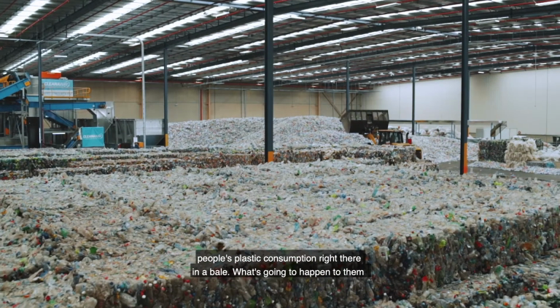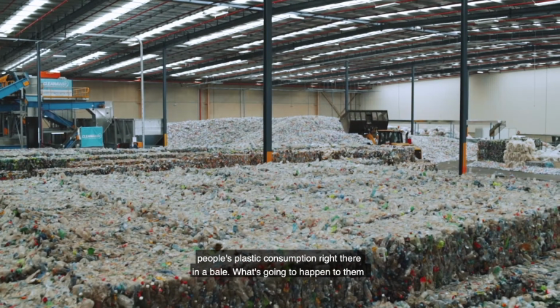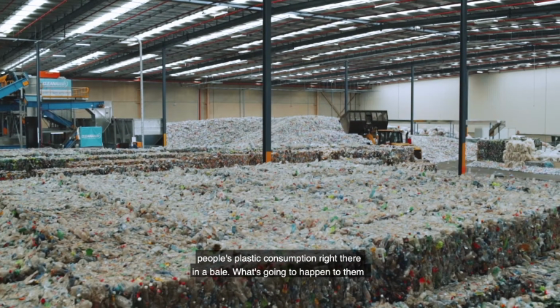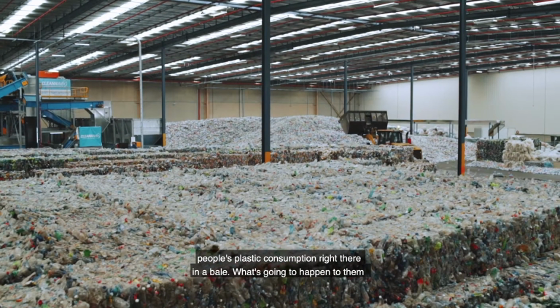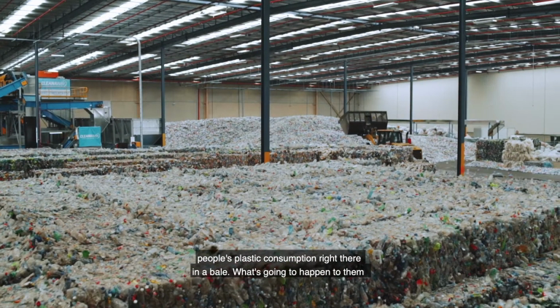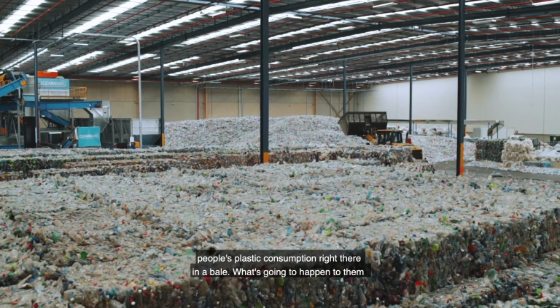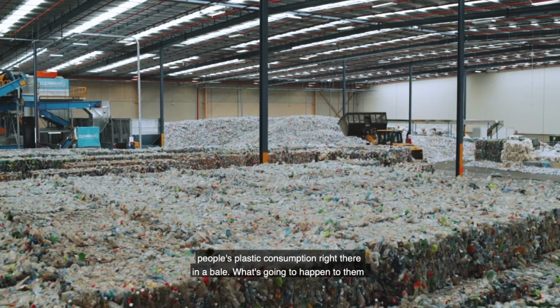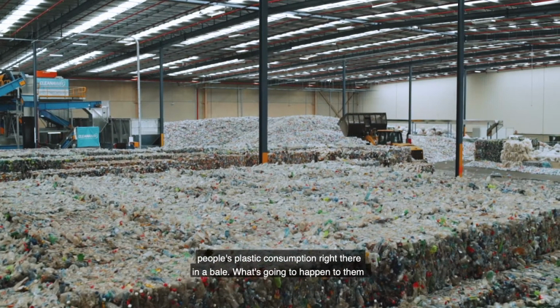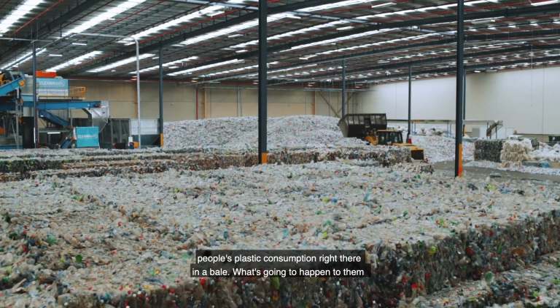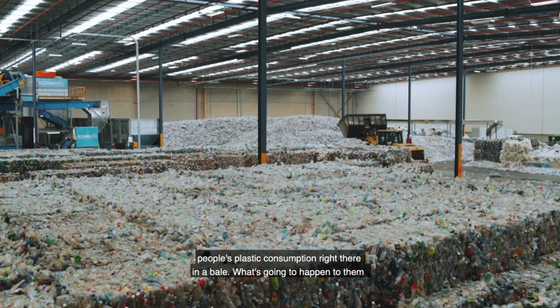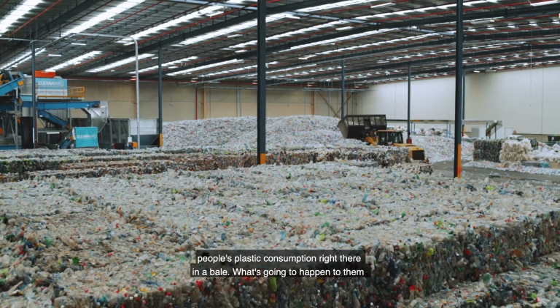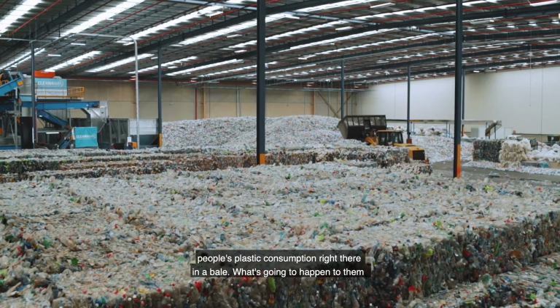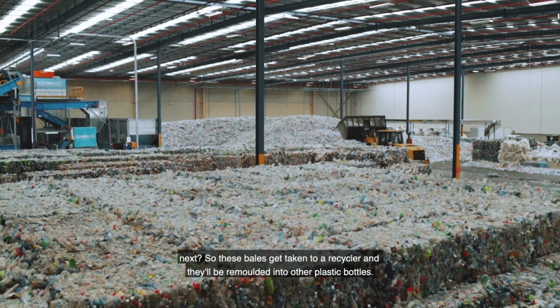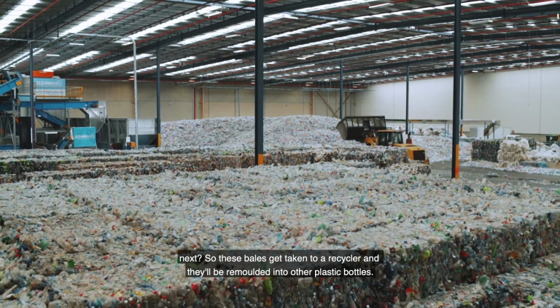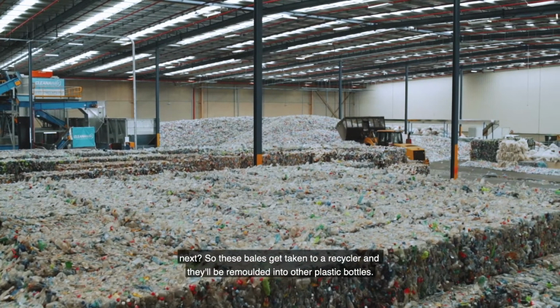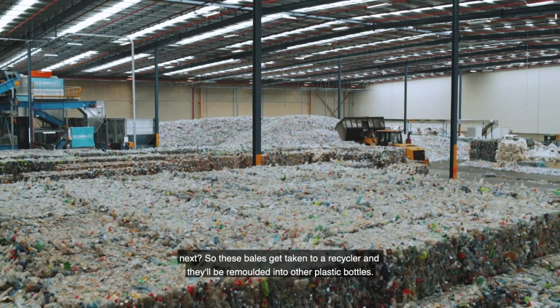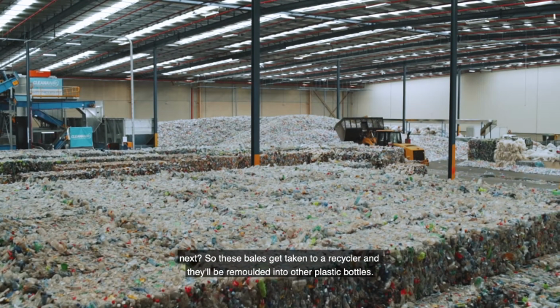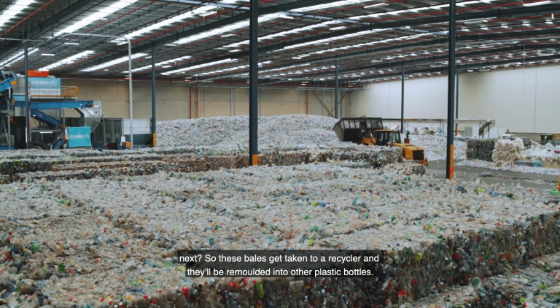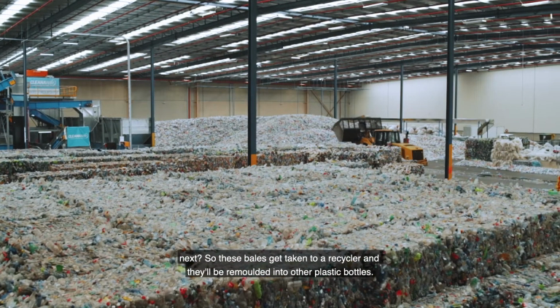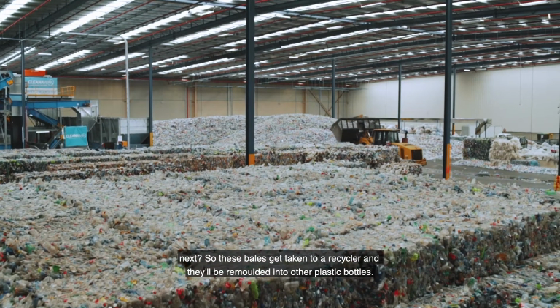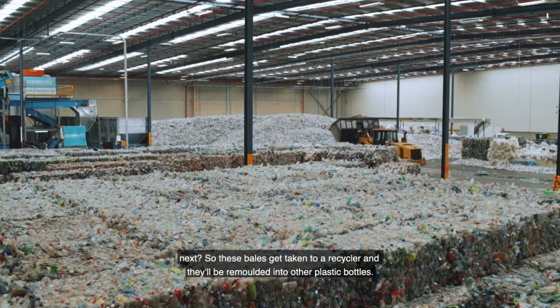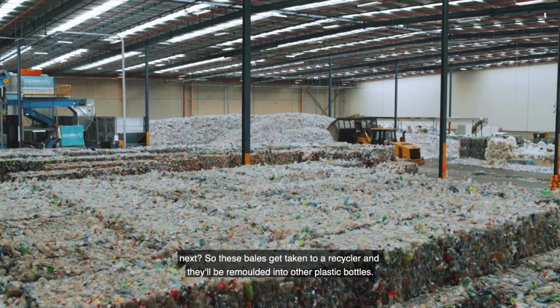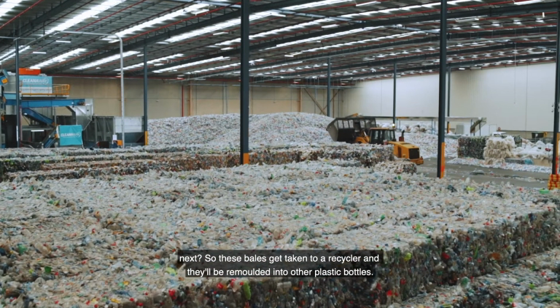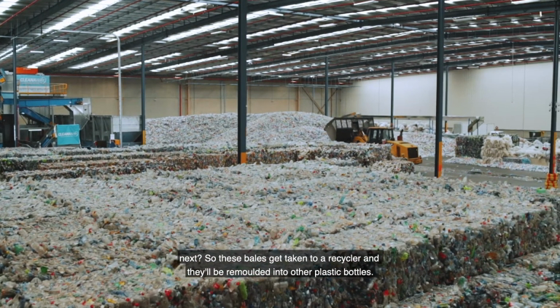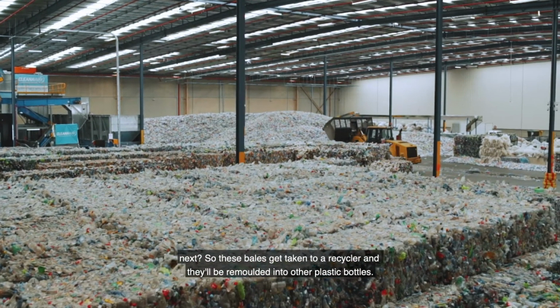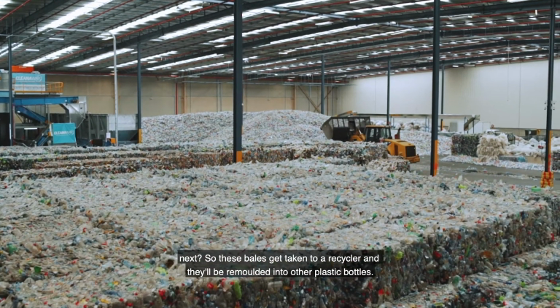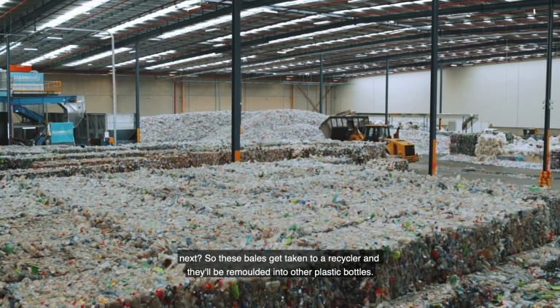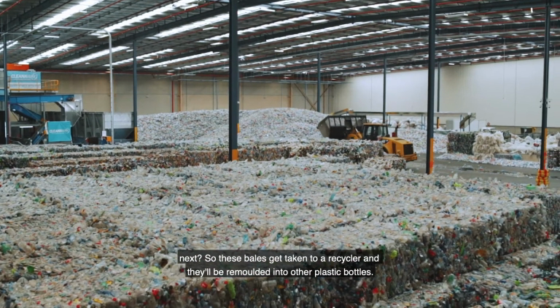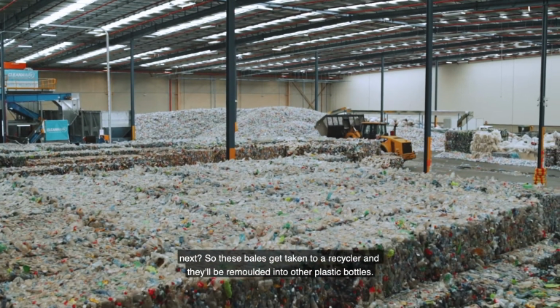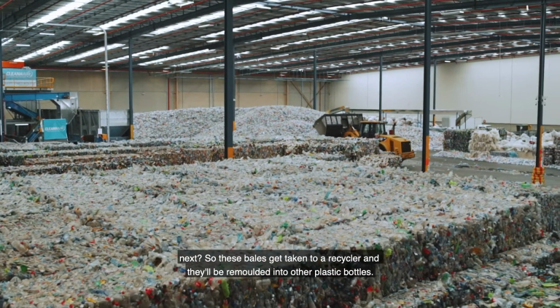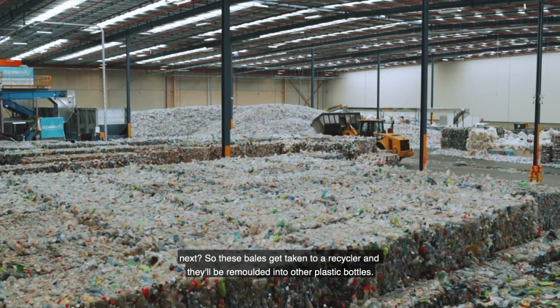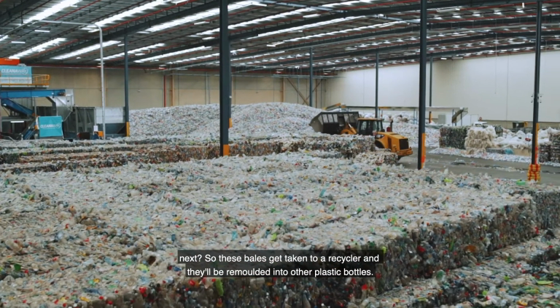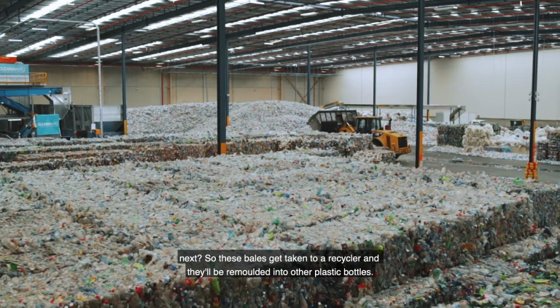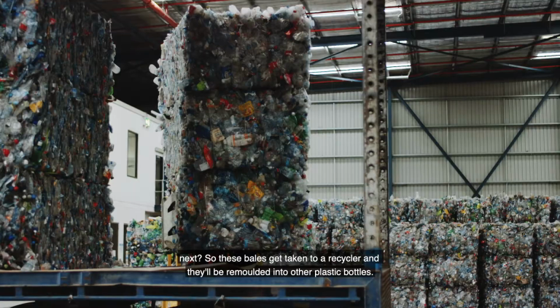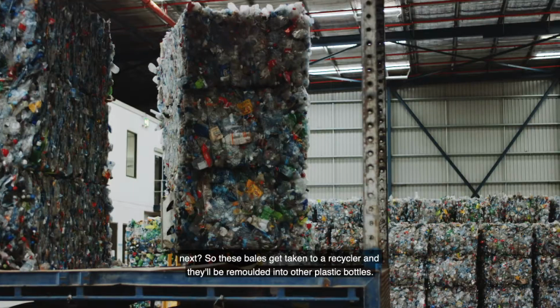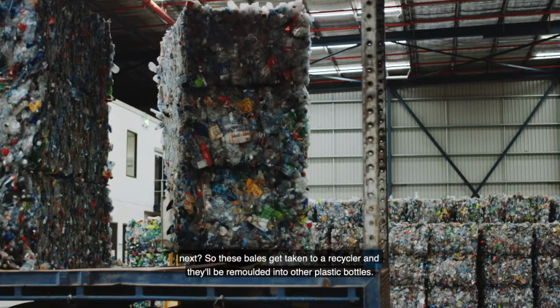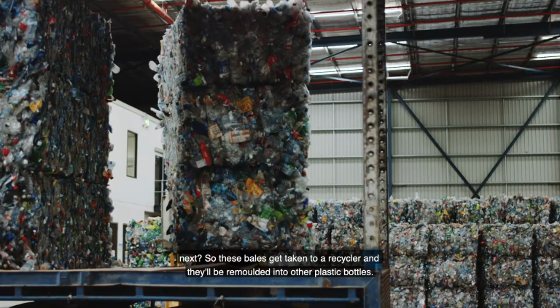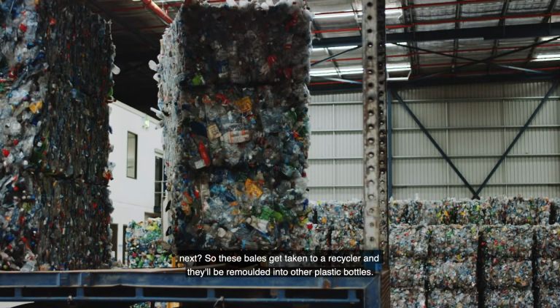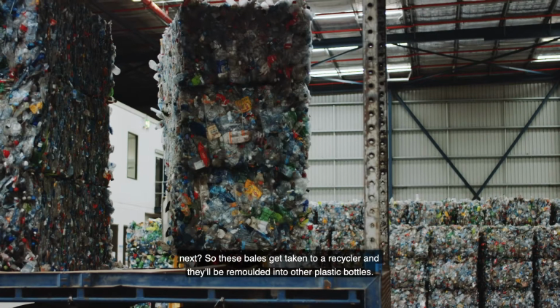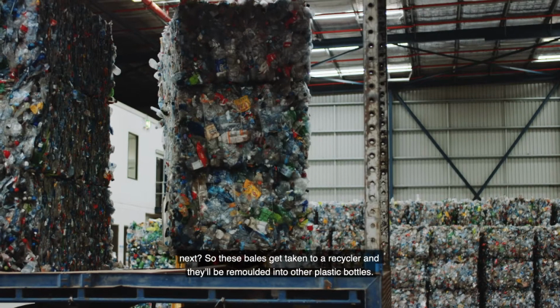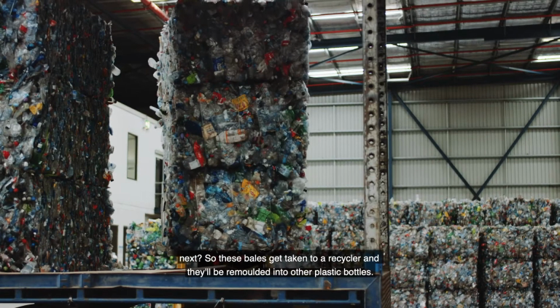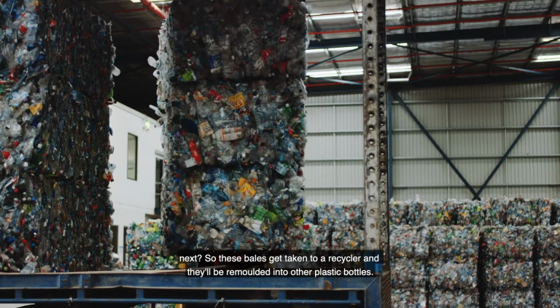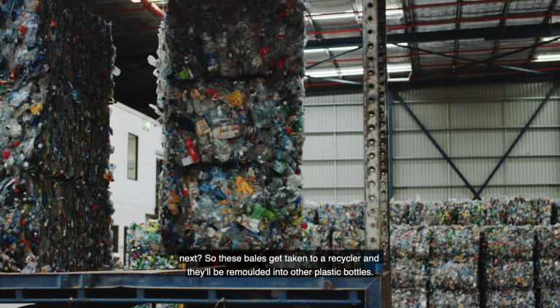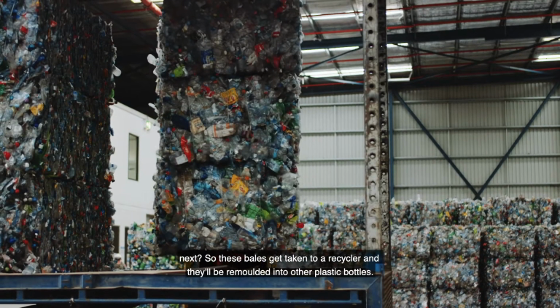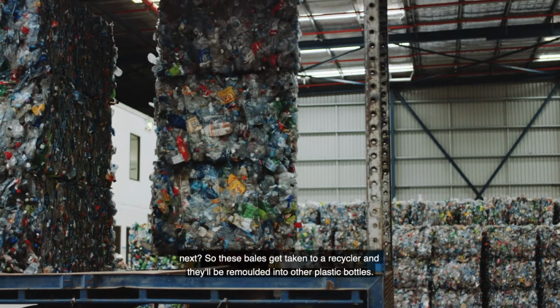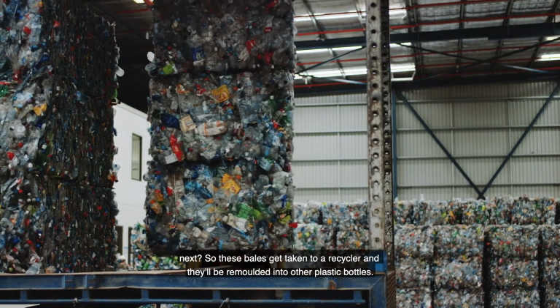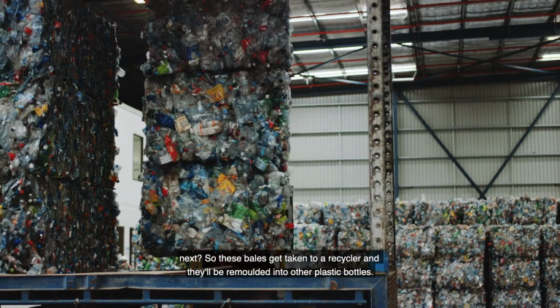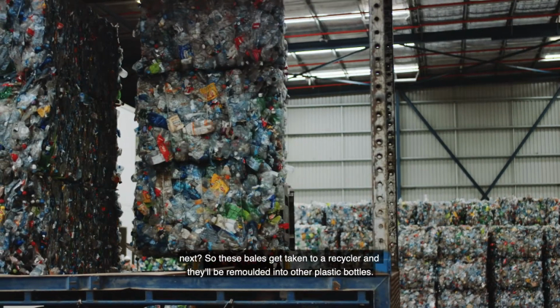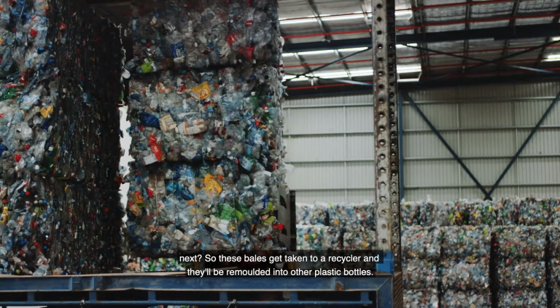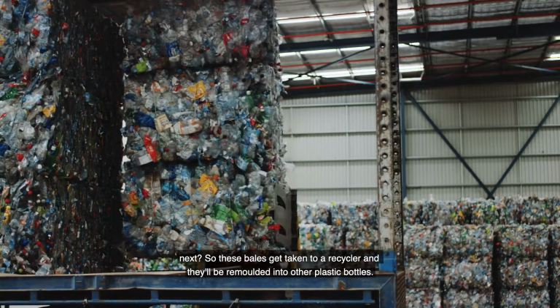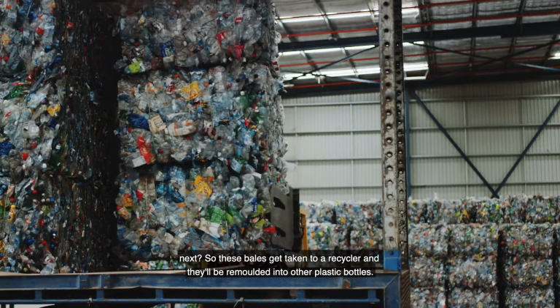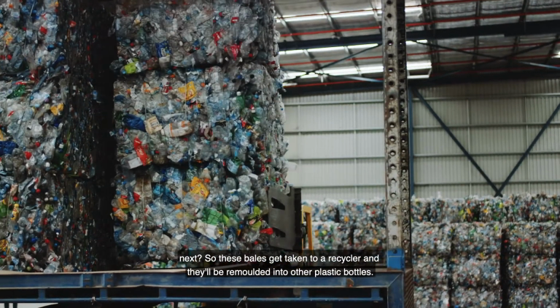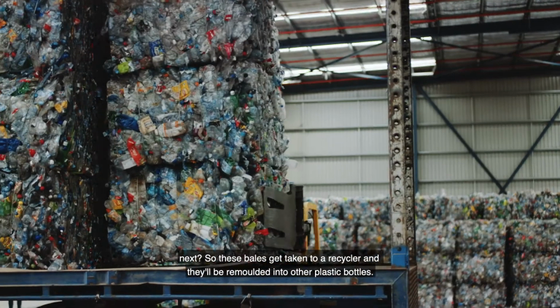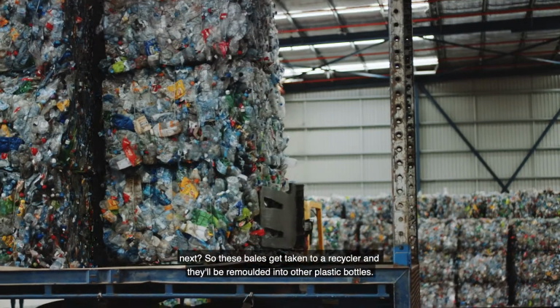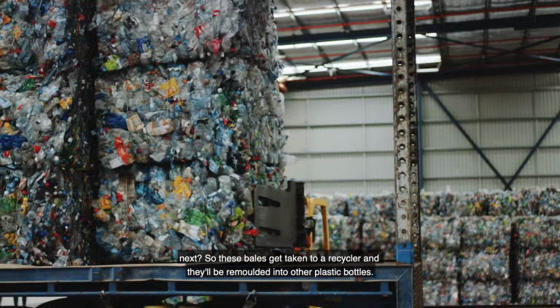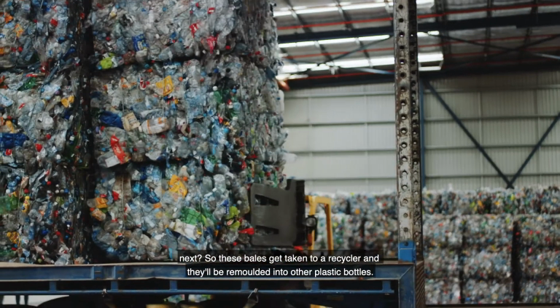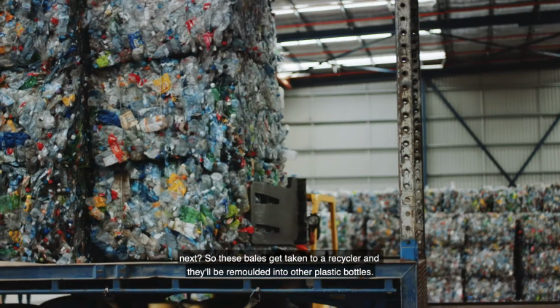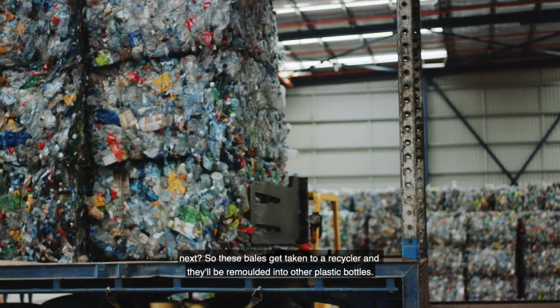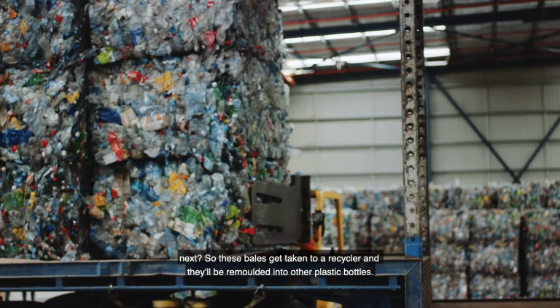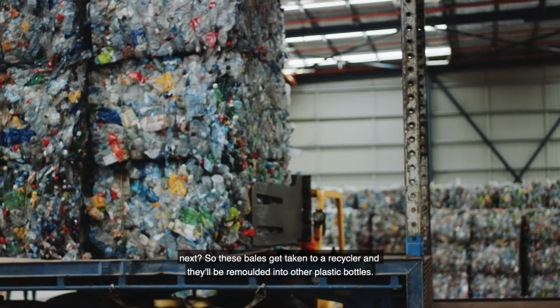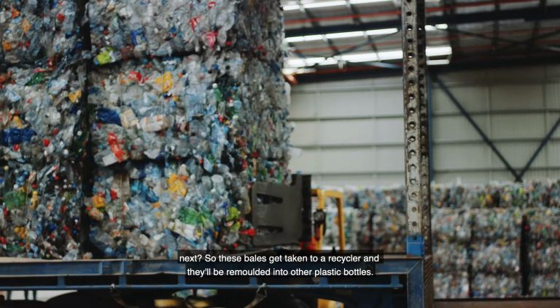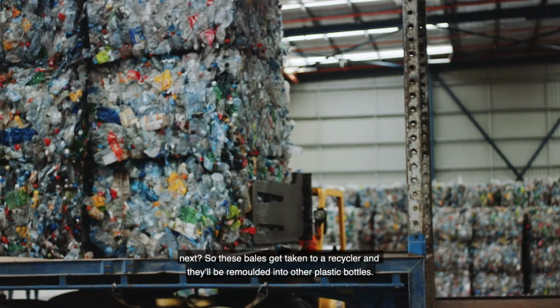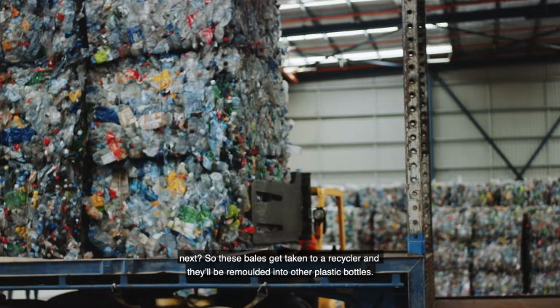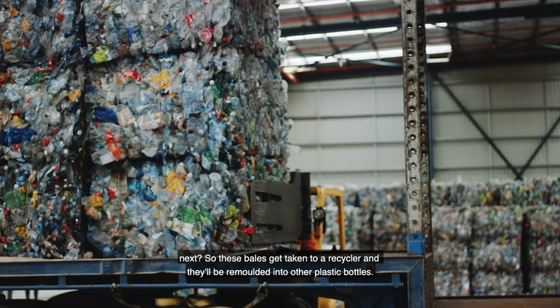What's going to happen to them next? These bales get taken to a recycler and they'll be remolded into other plastic bottles.